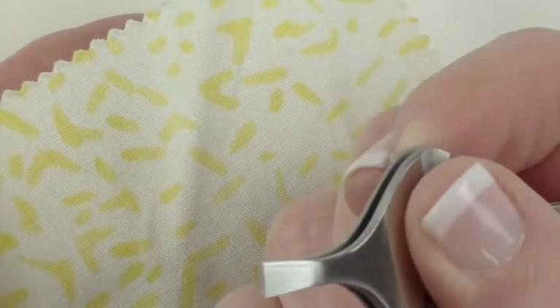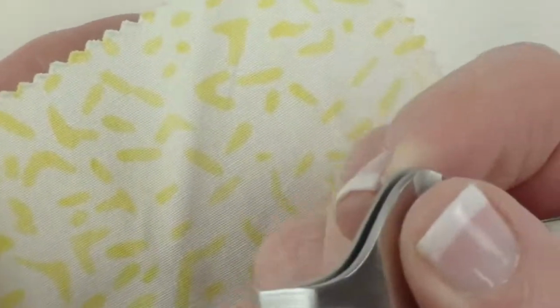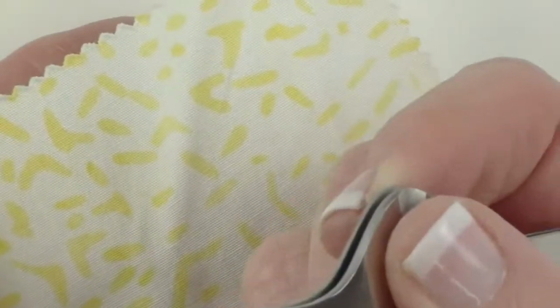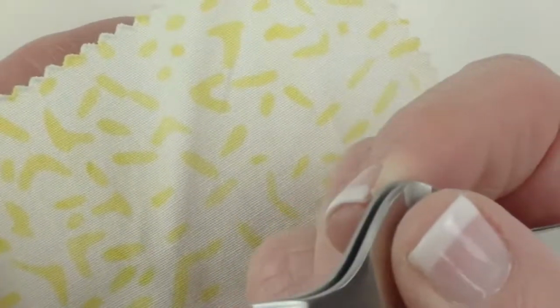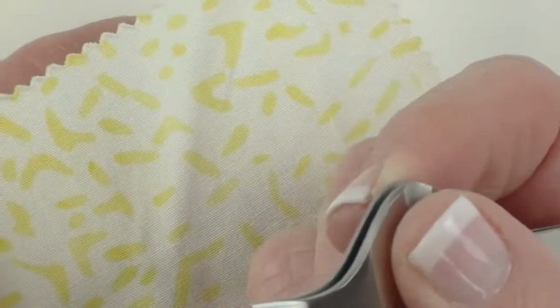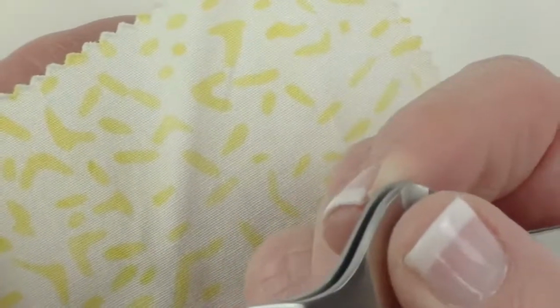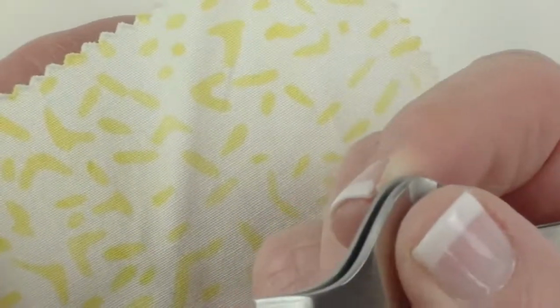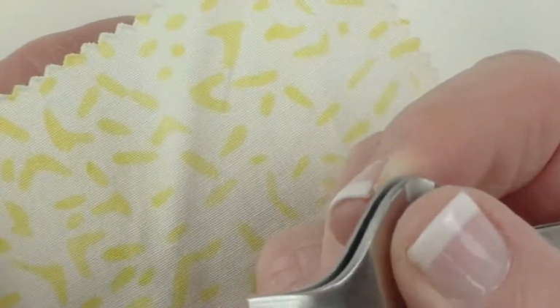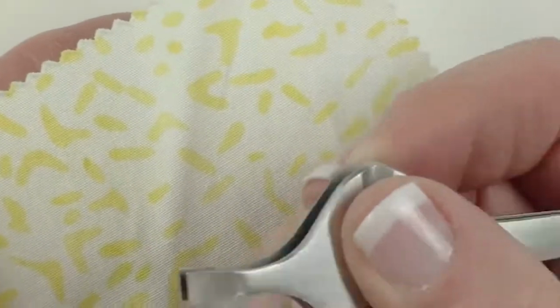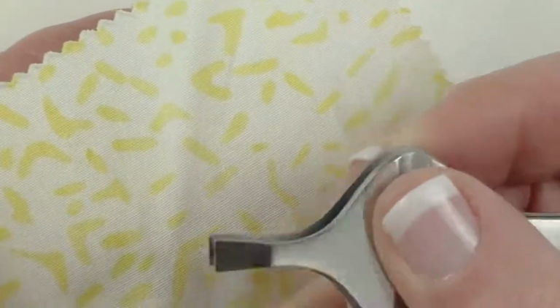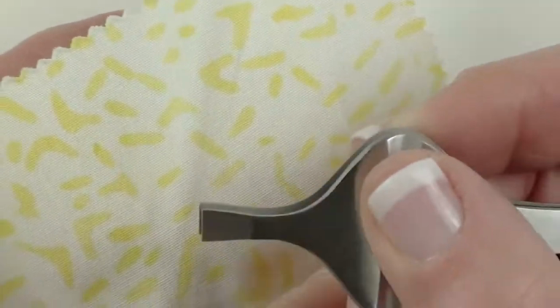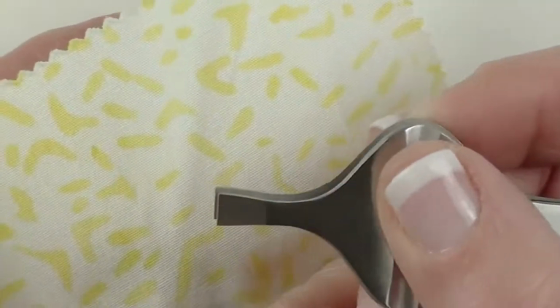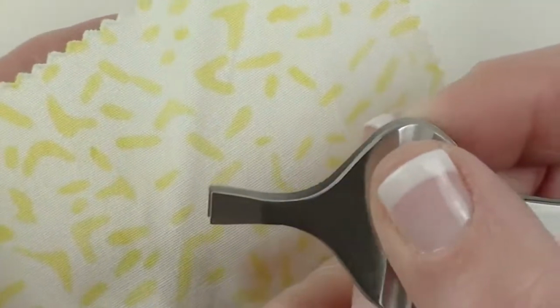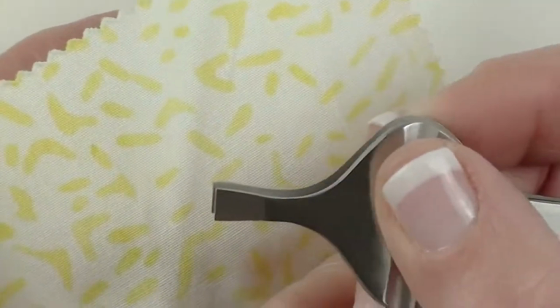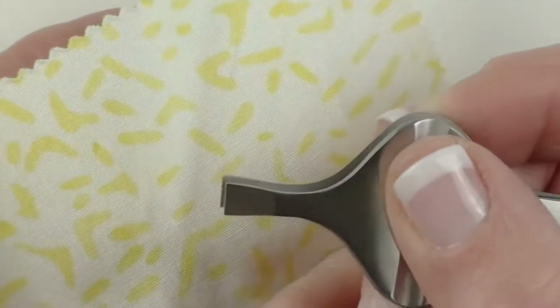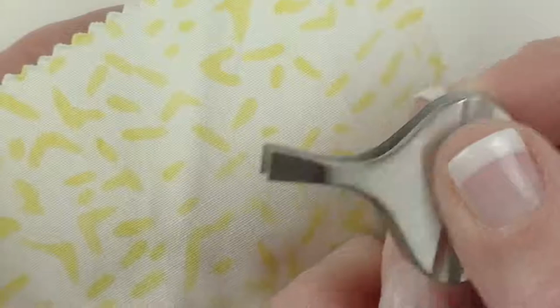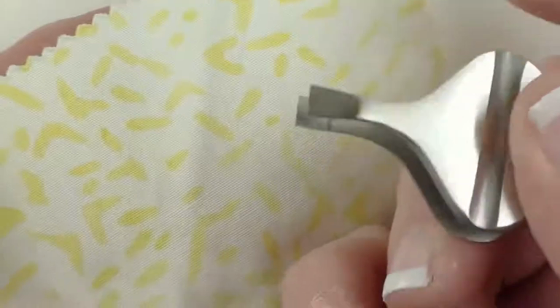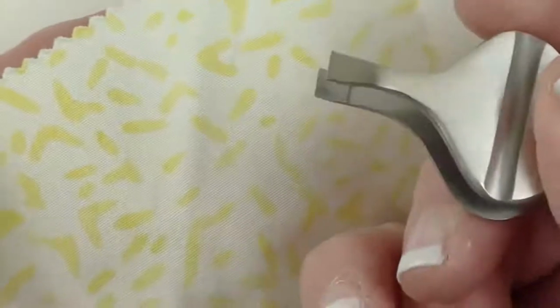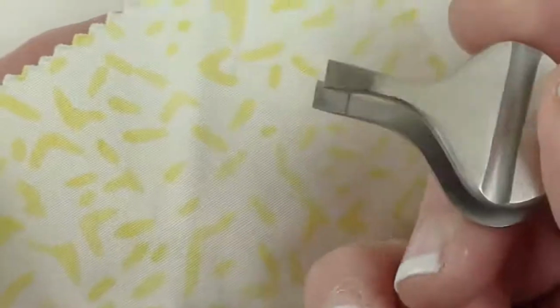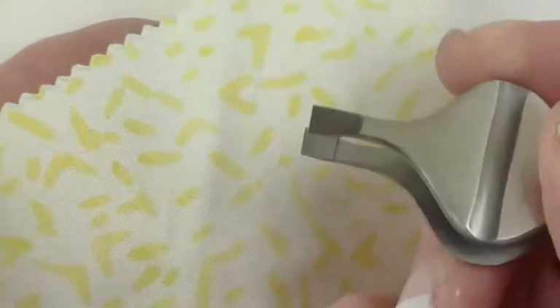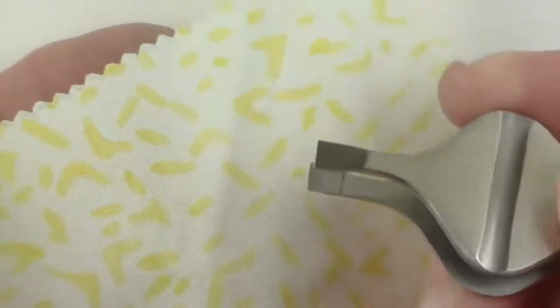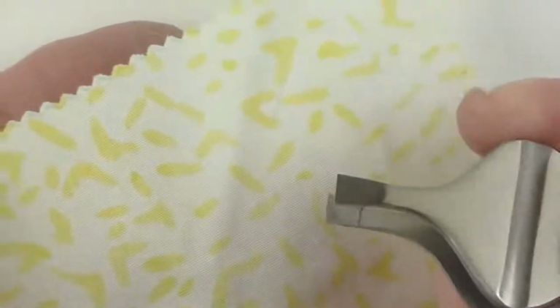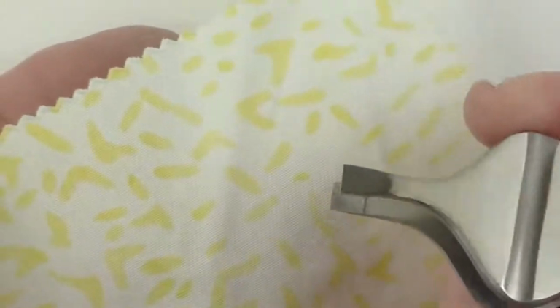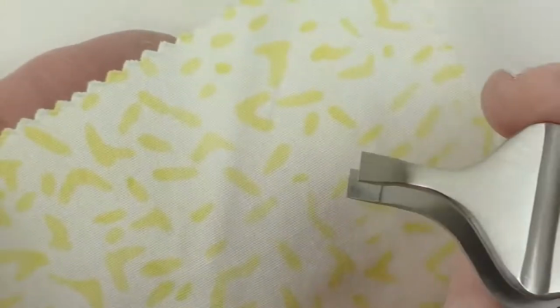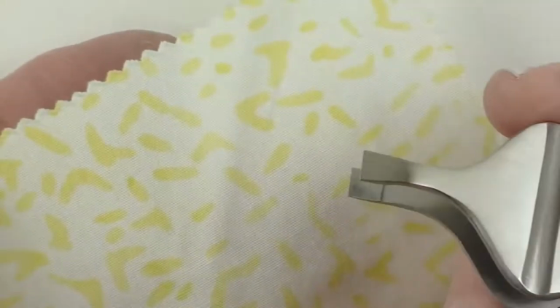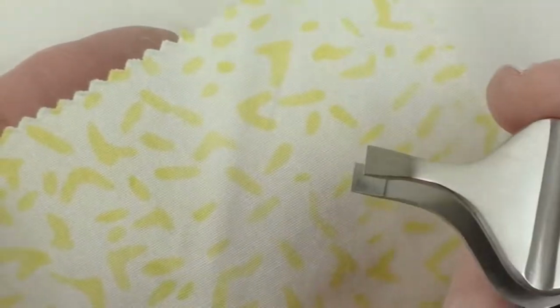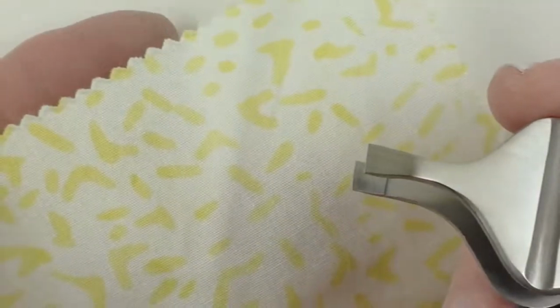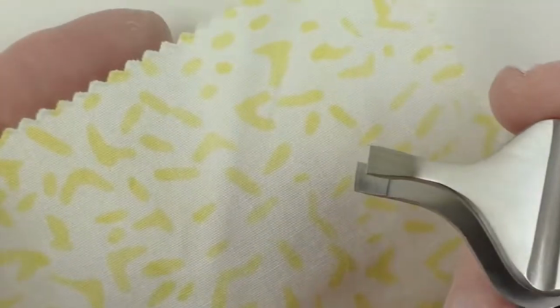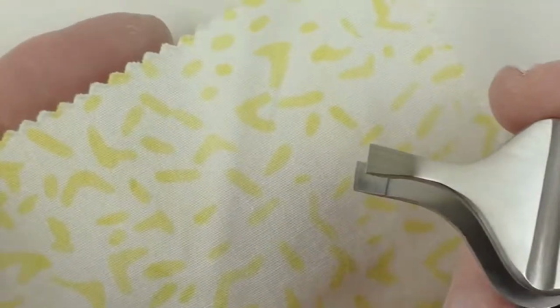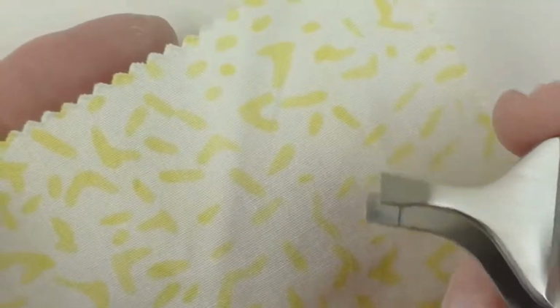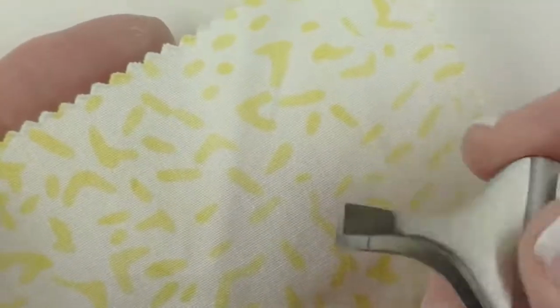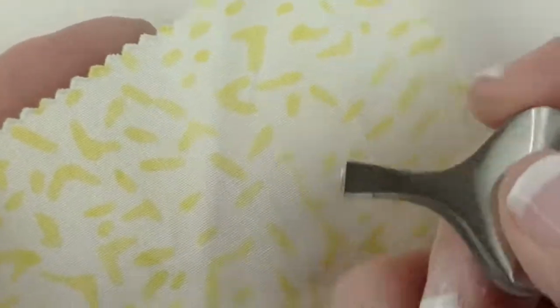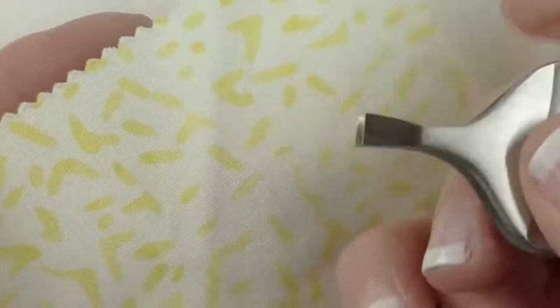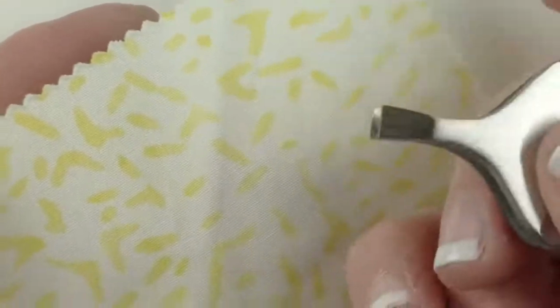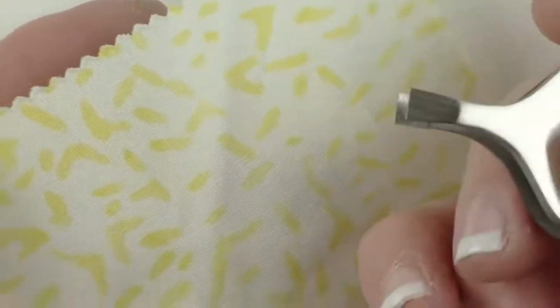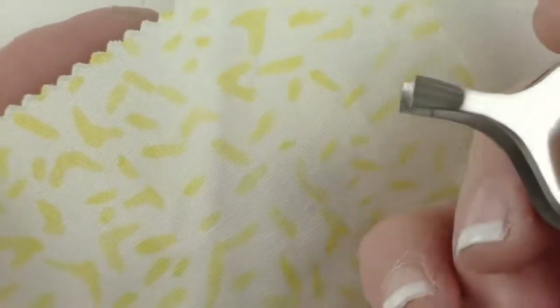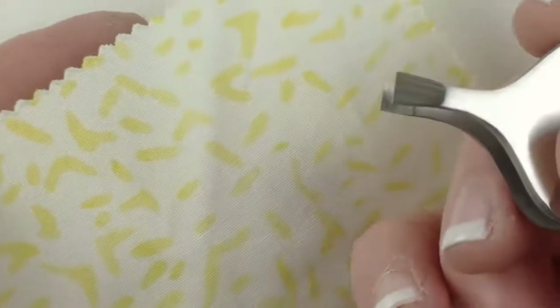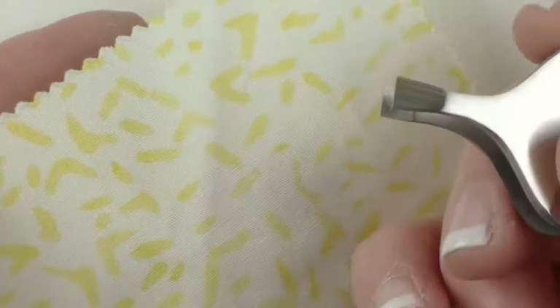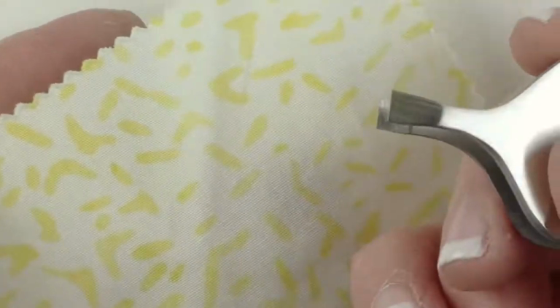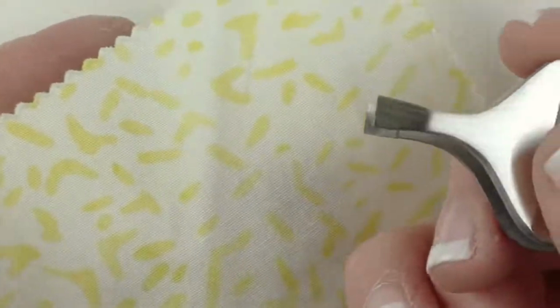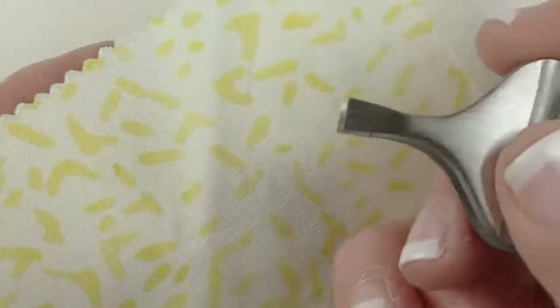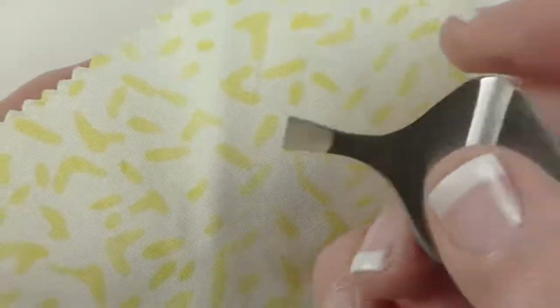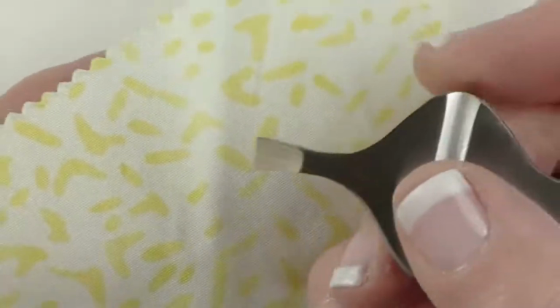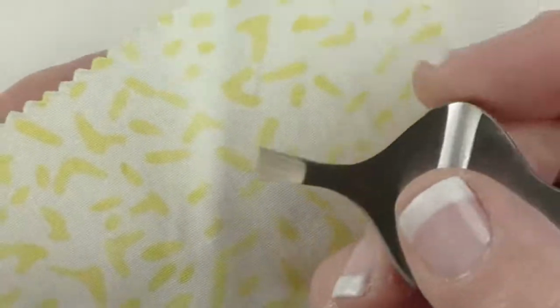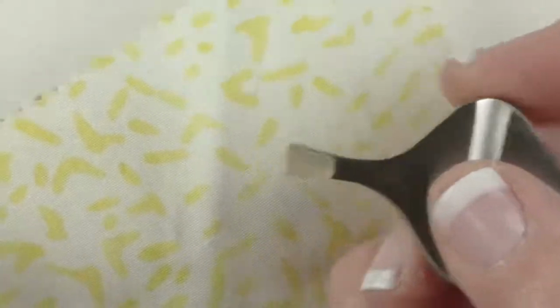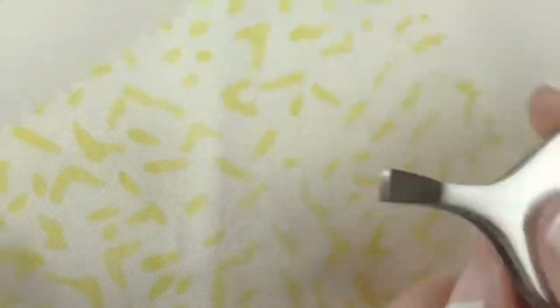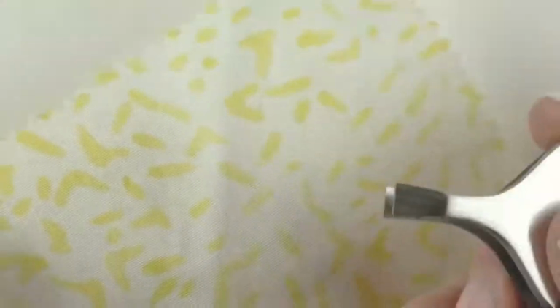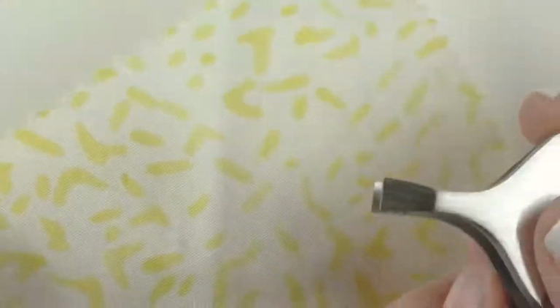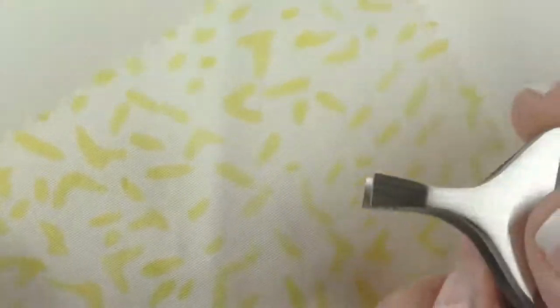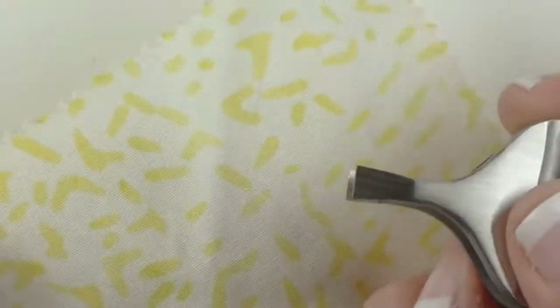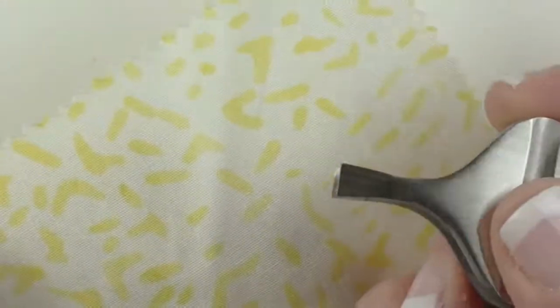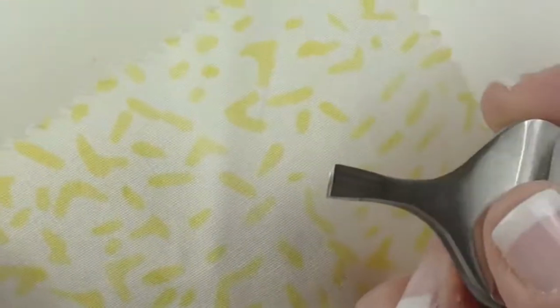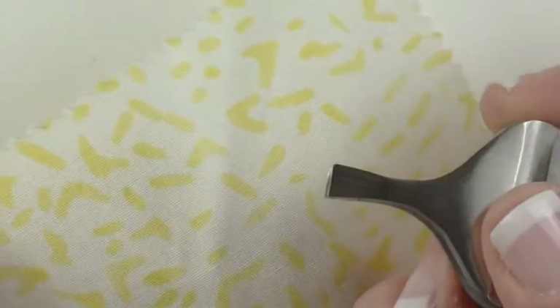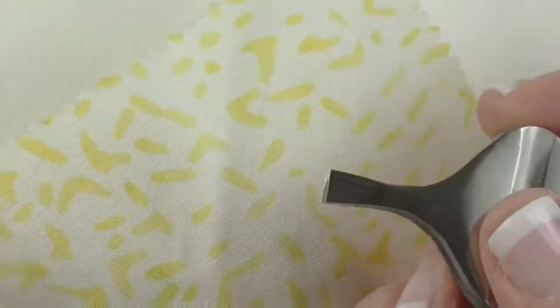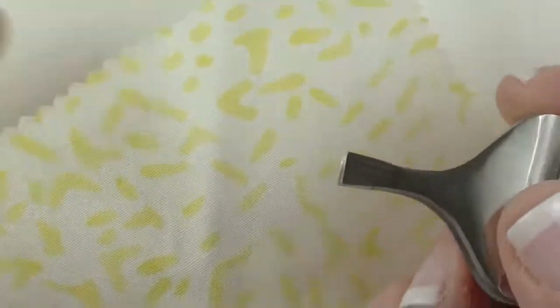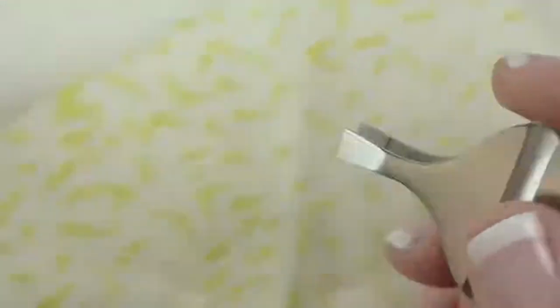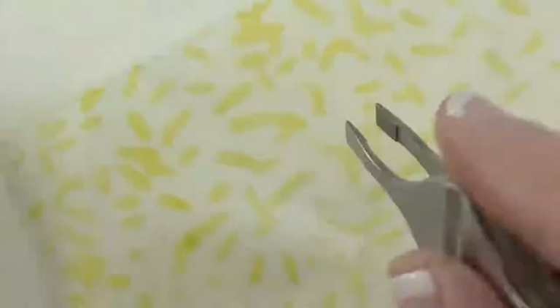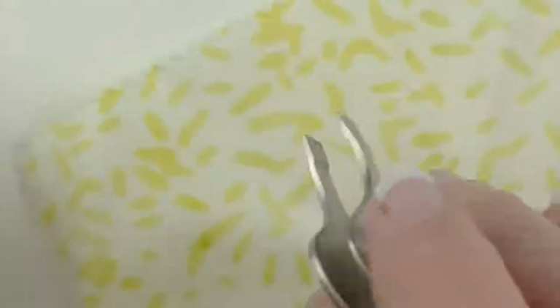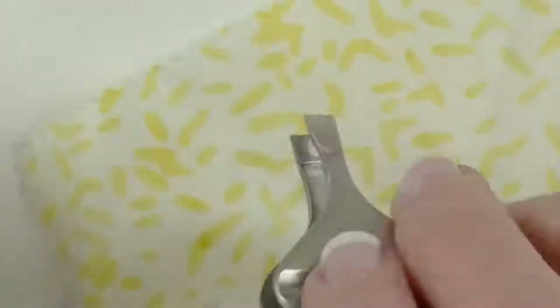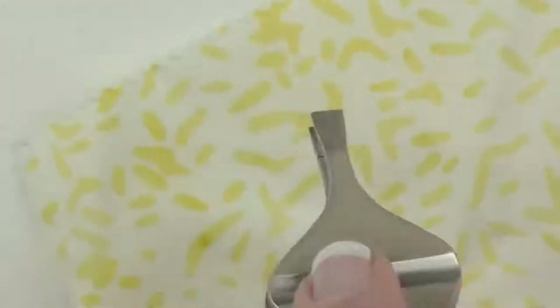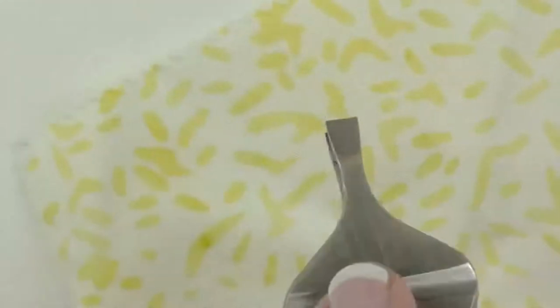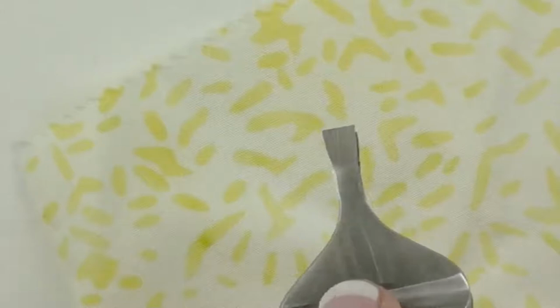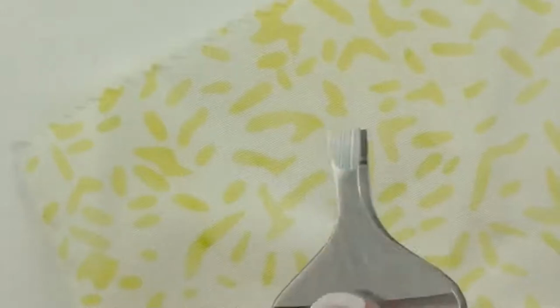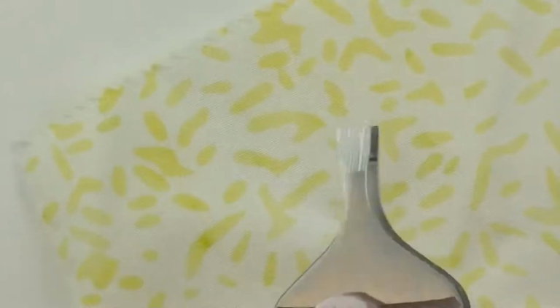Now, are they good for plucking hairs? I have no idea — I'm not going to use them for that. These are going to be my fabric tweezers.